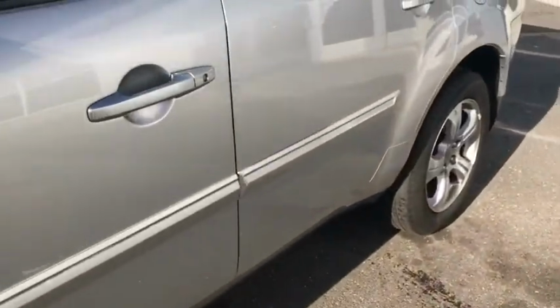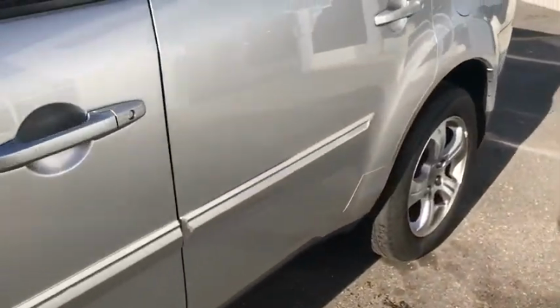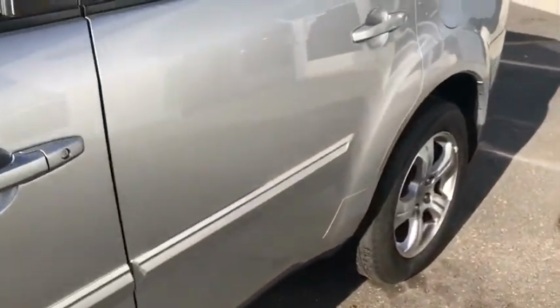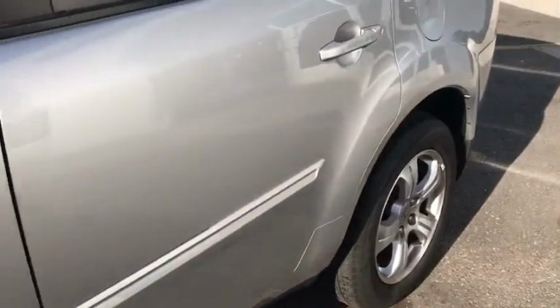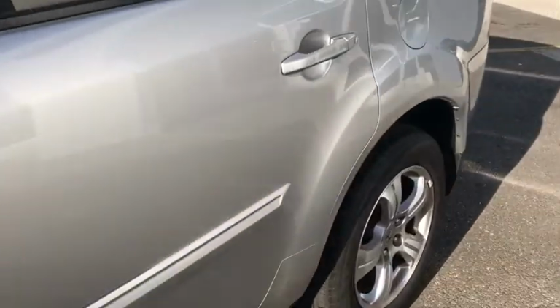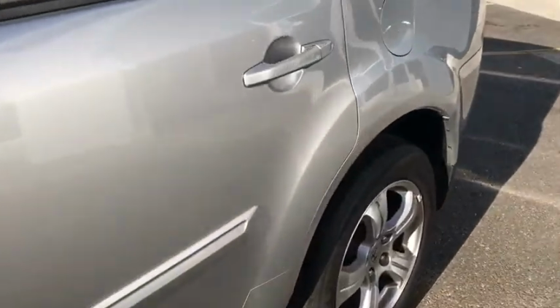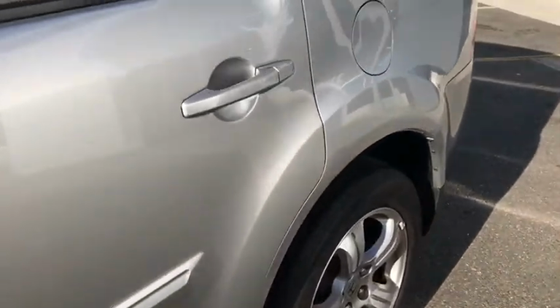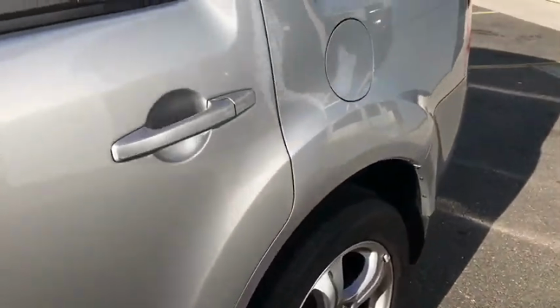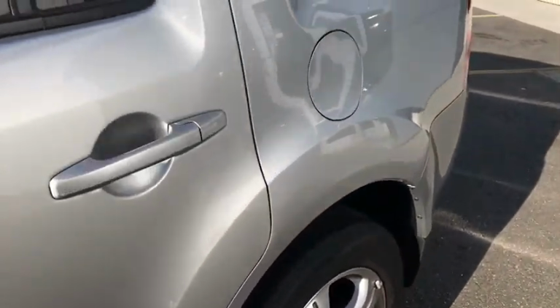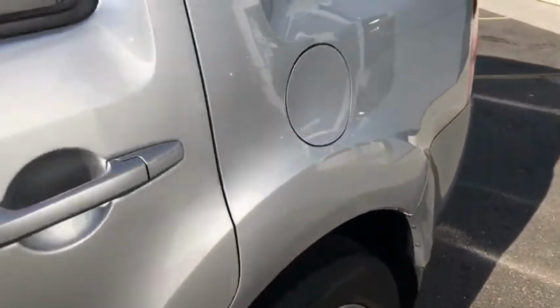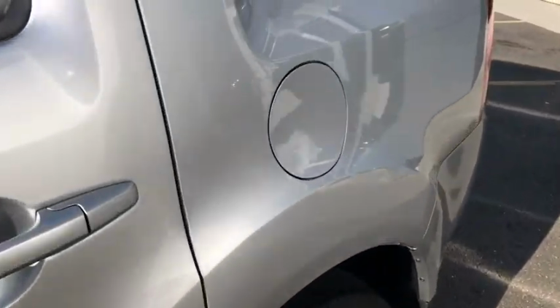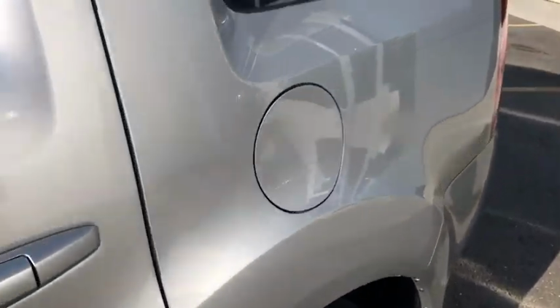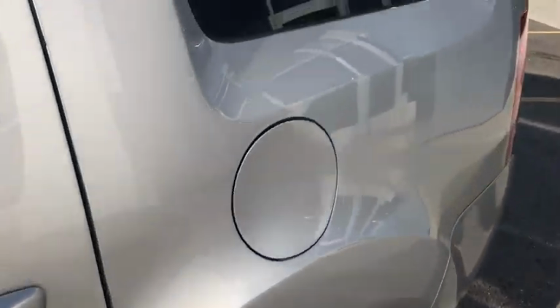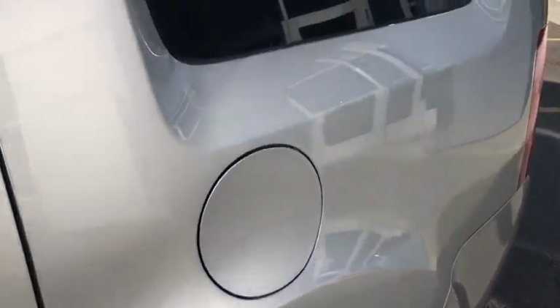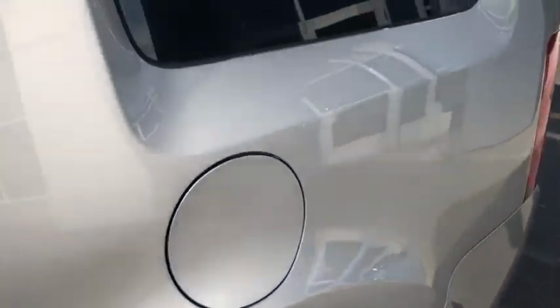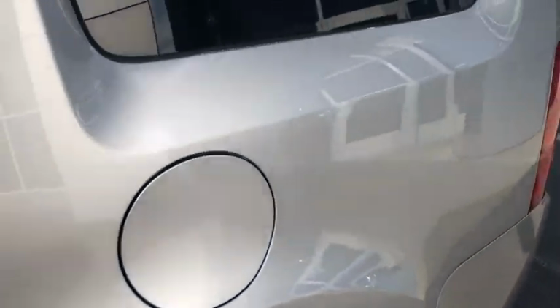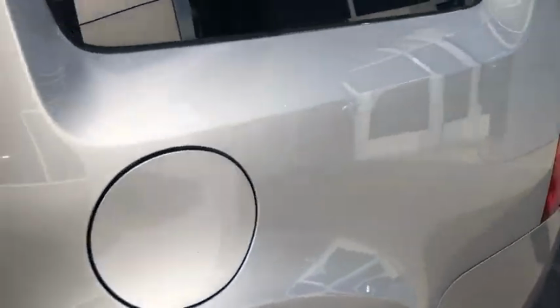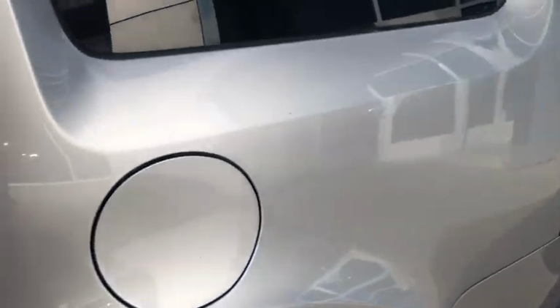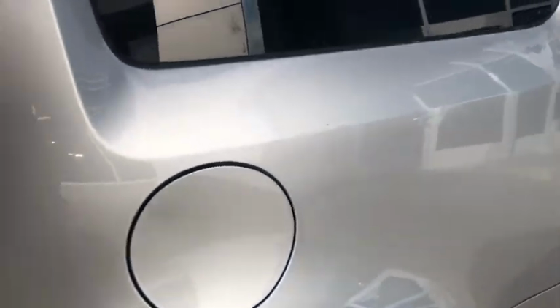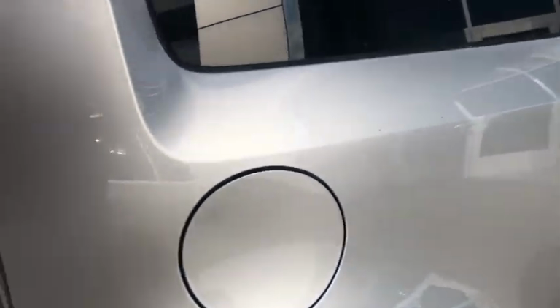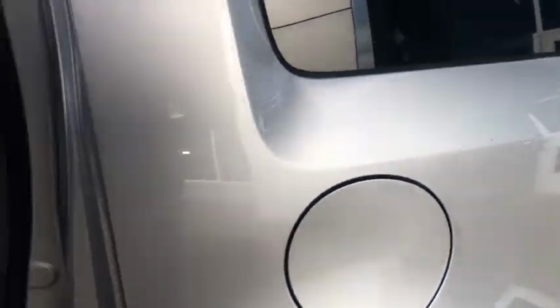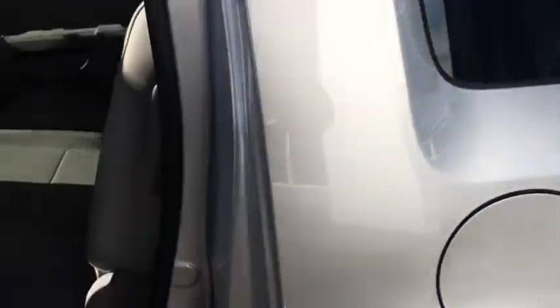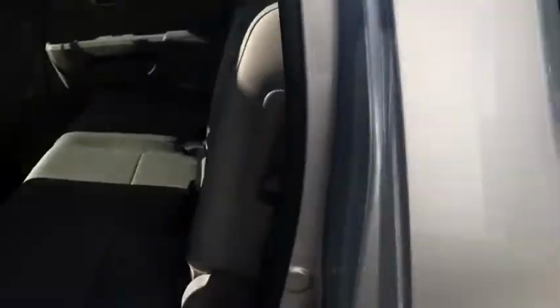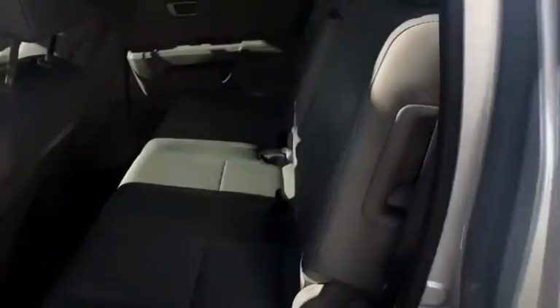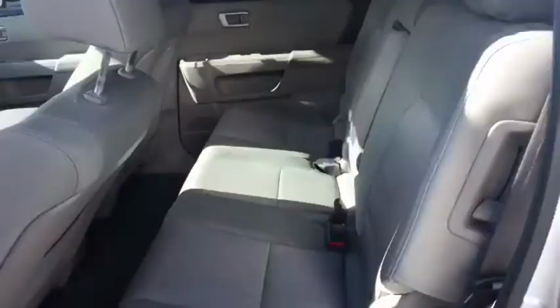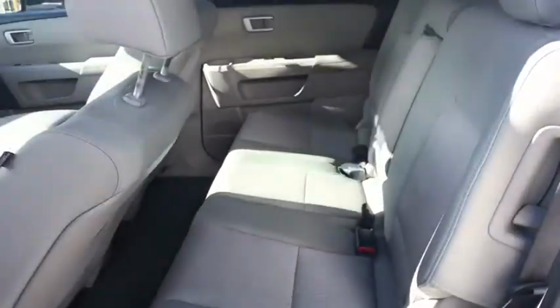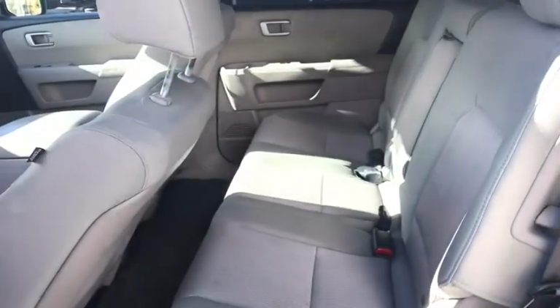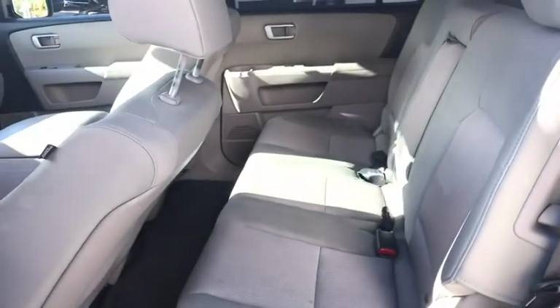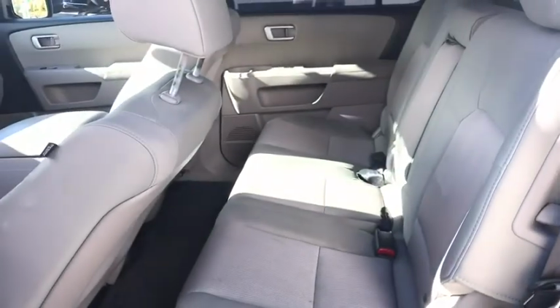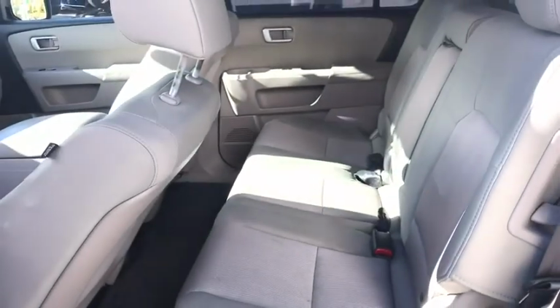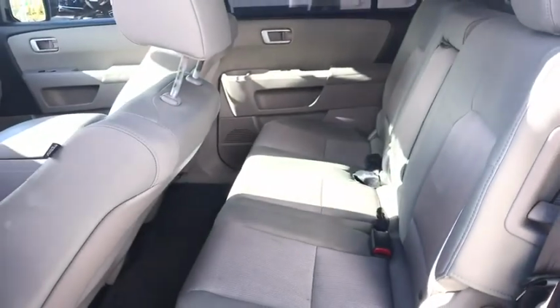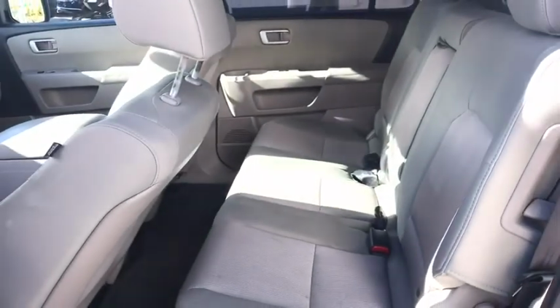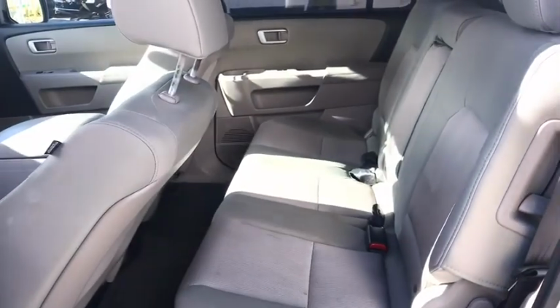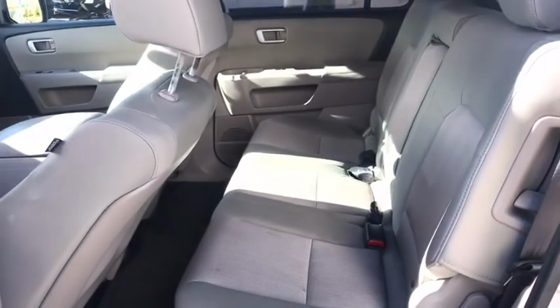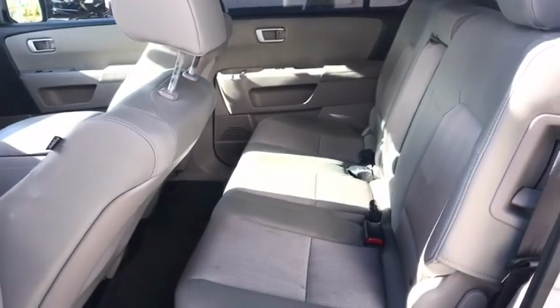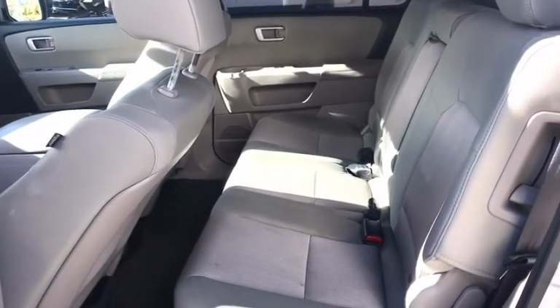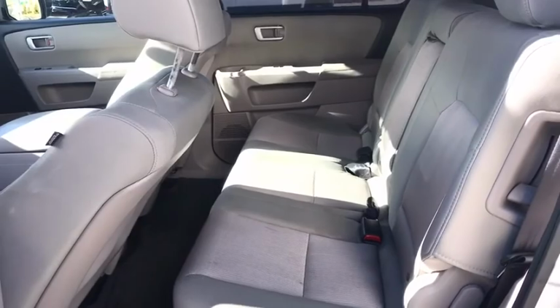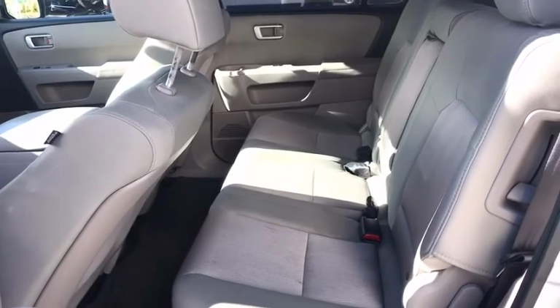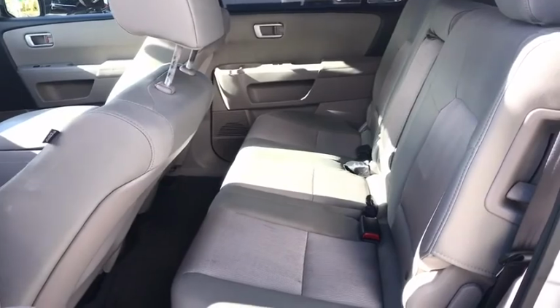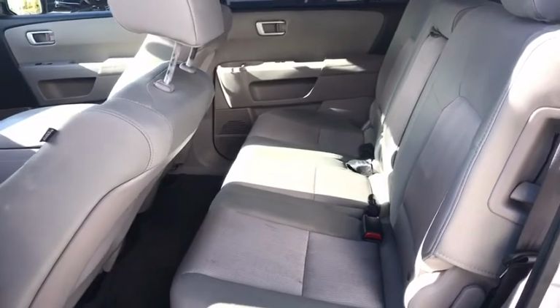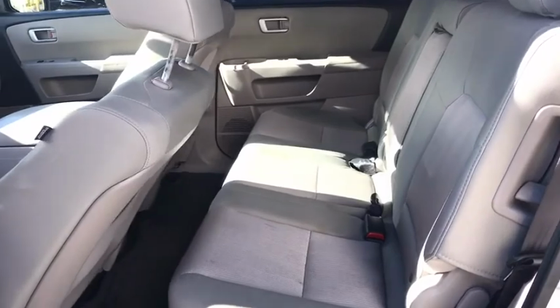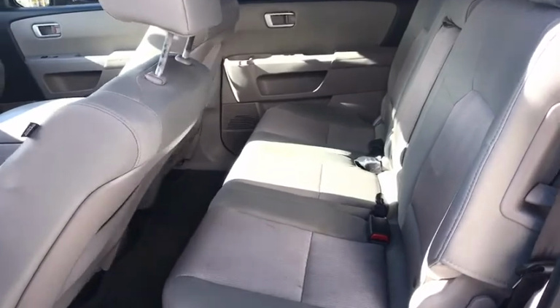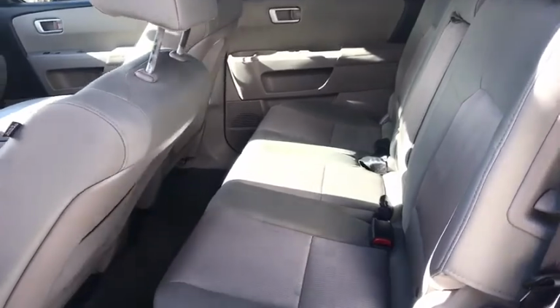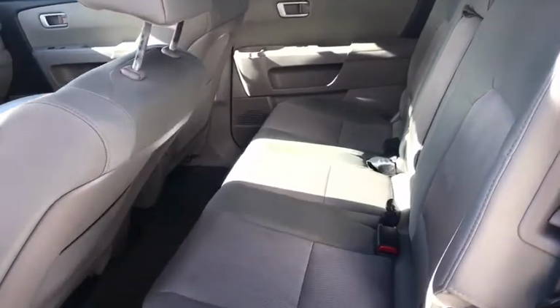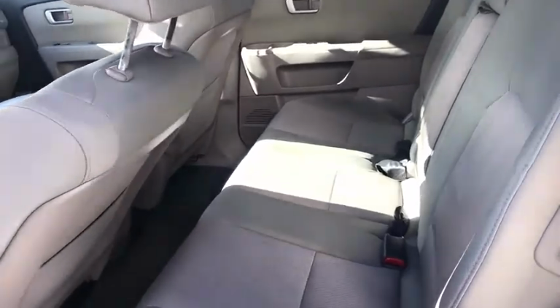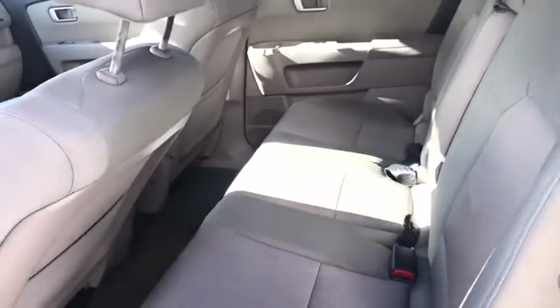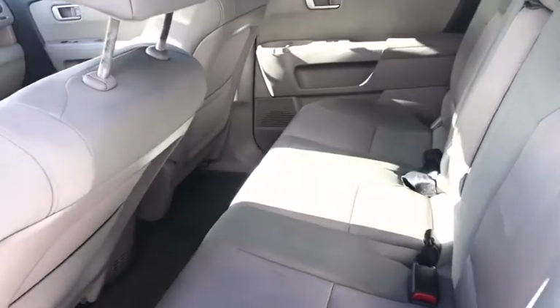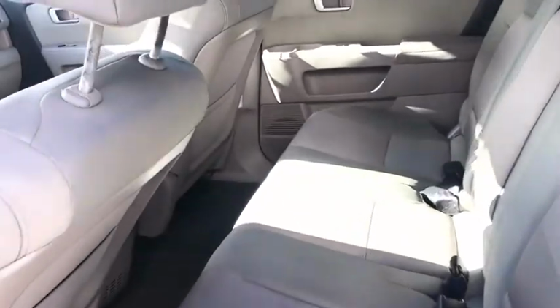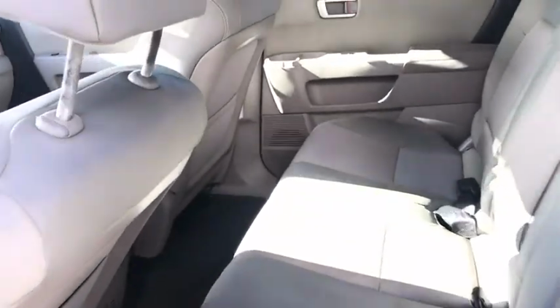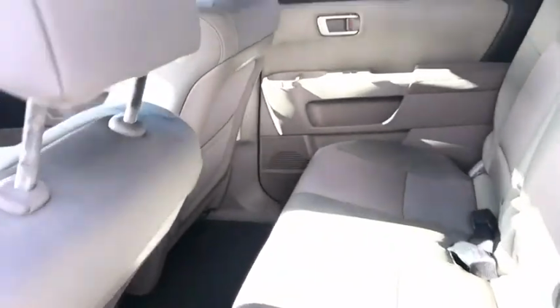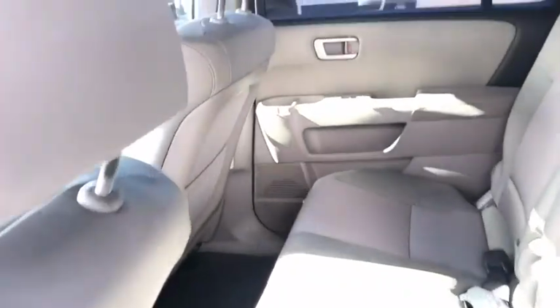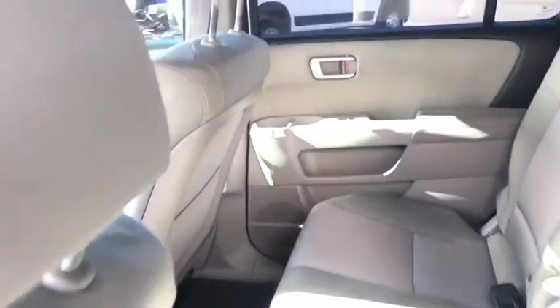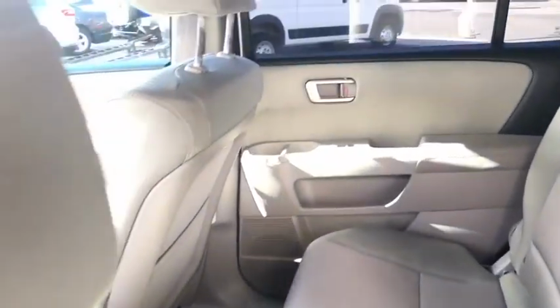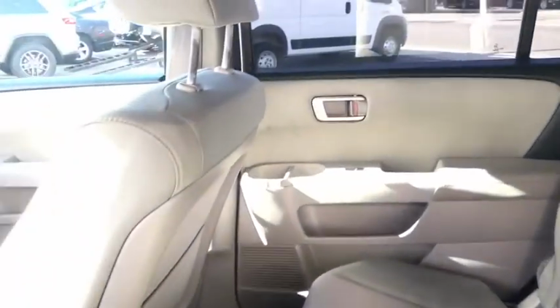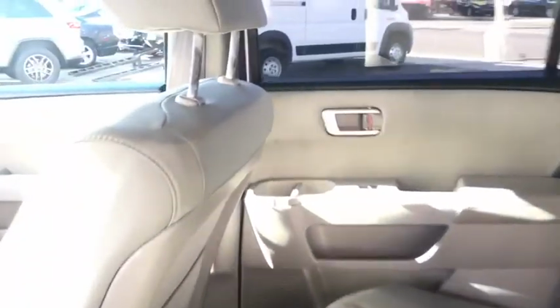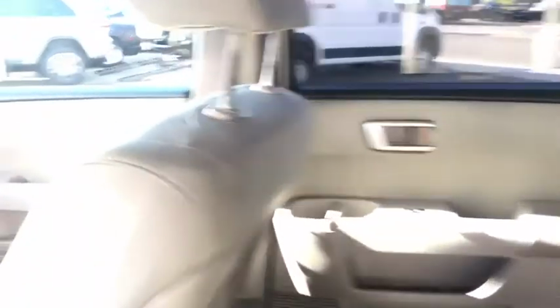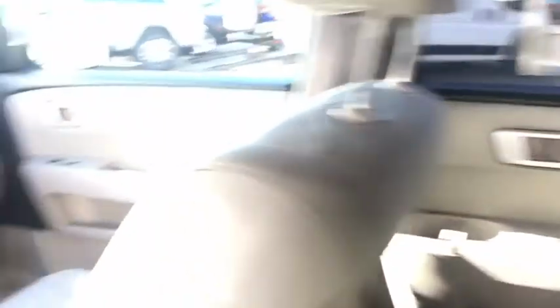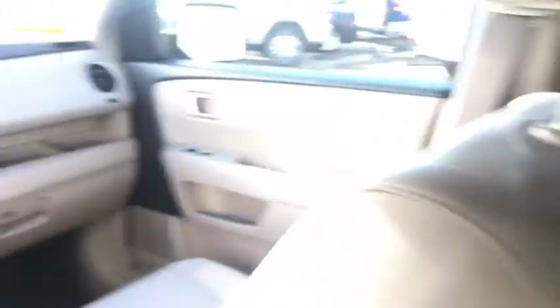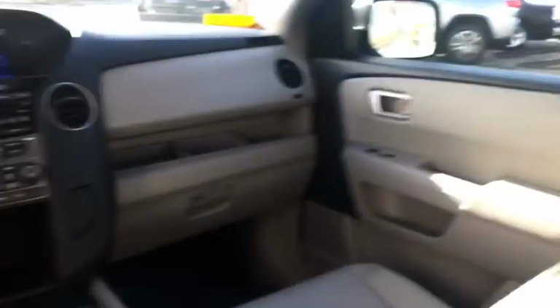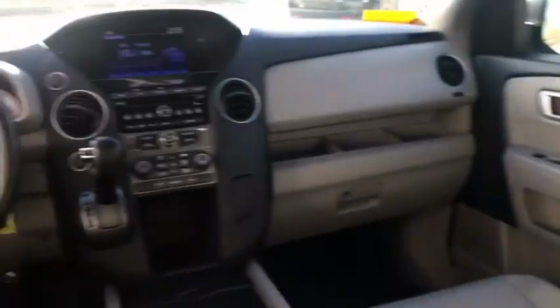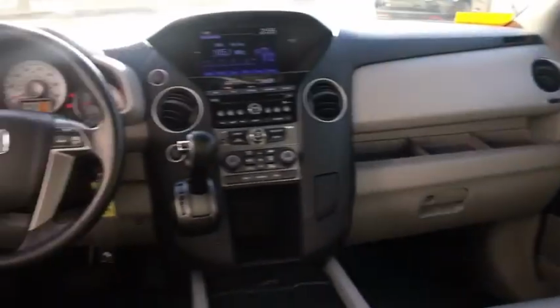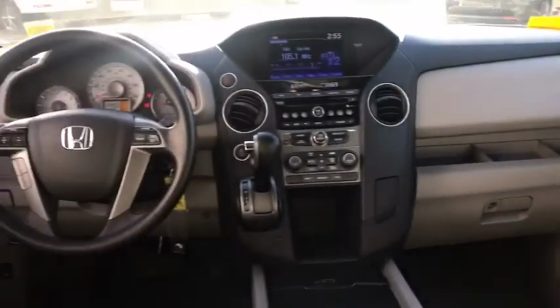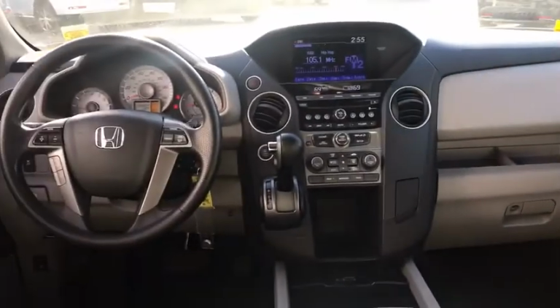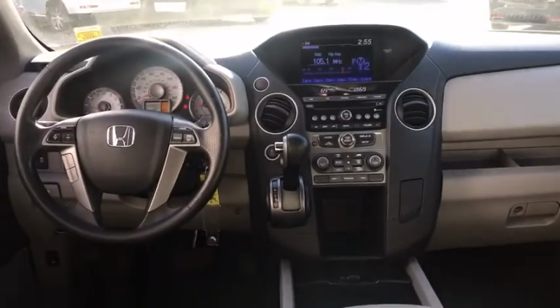Climate control. Rear defrost. This vehicle is Carfax certified one owner and qualifies for Carfax buyback guarantee.